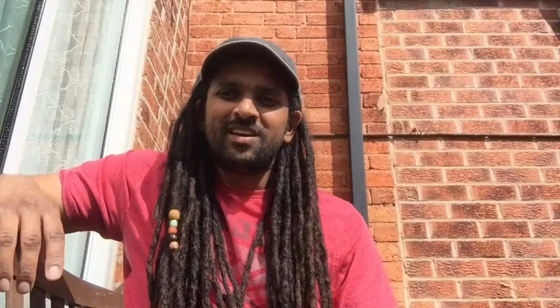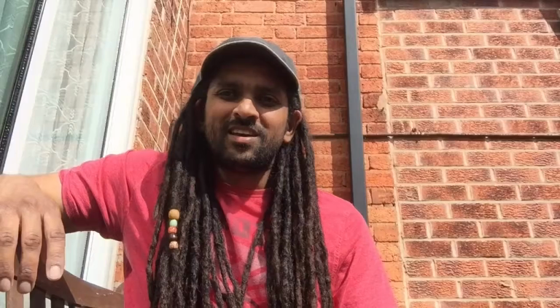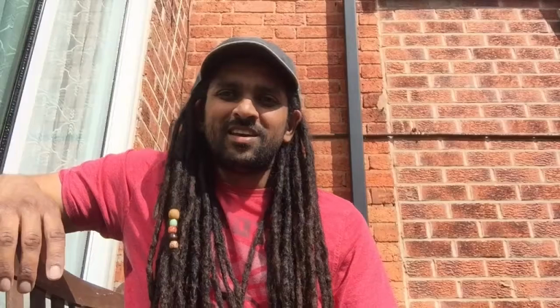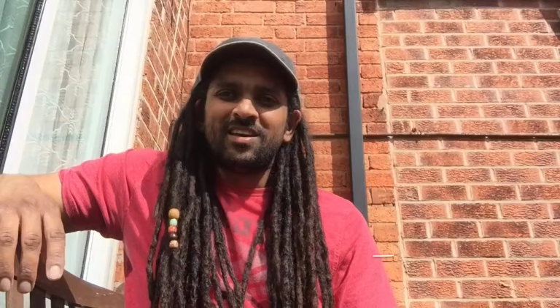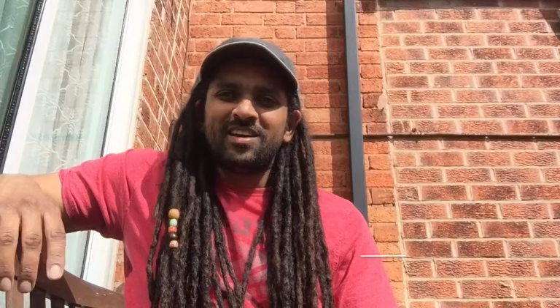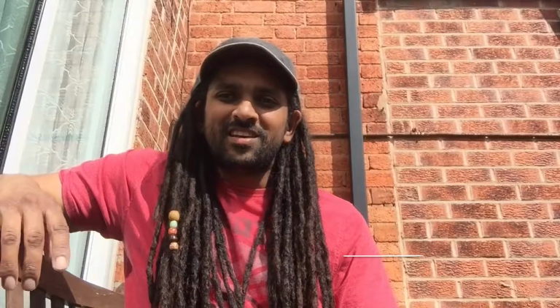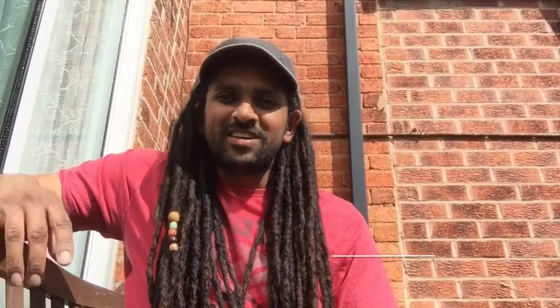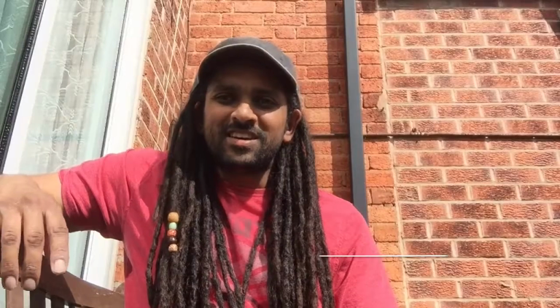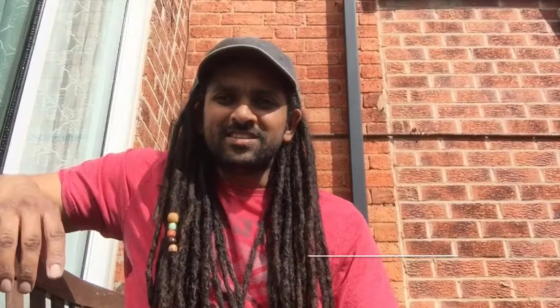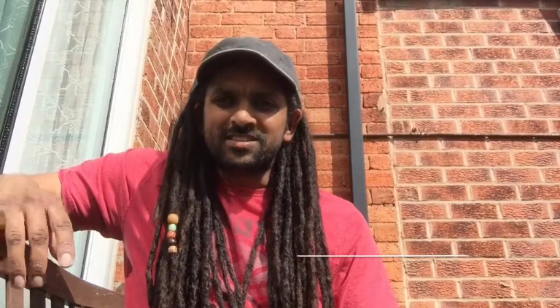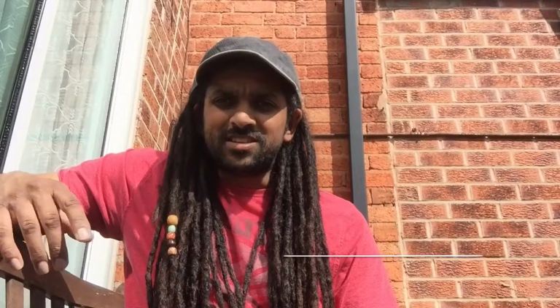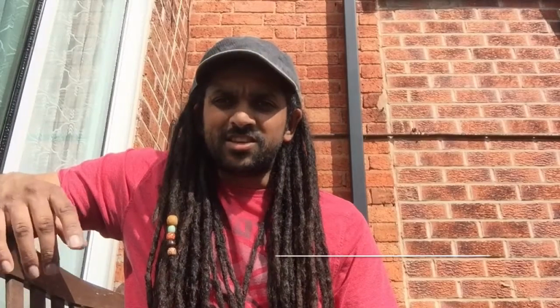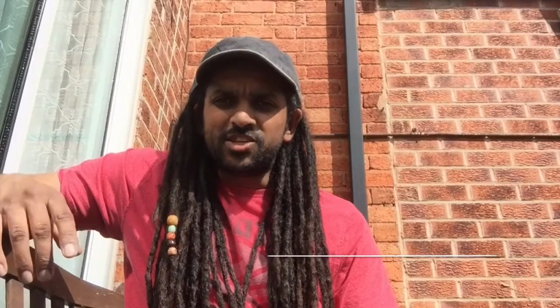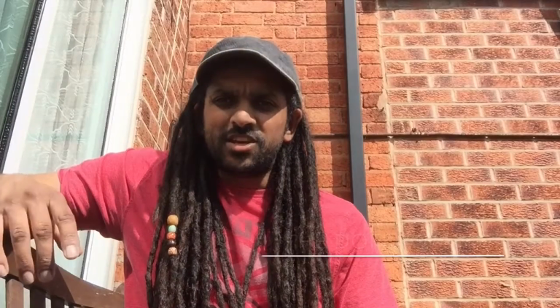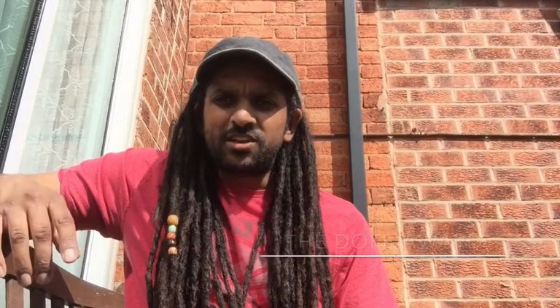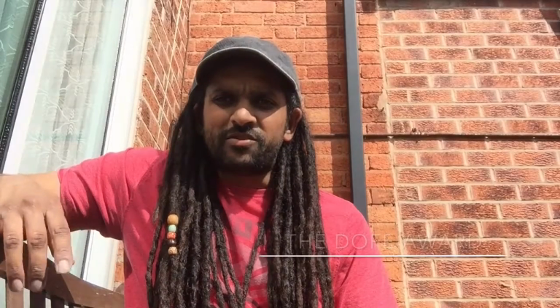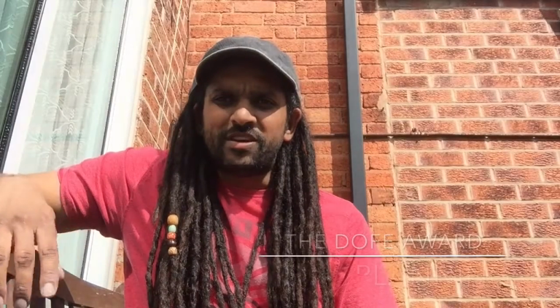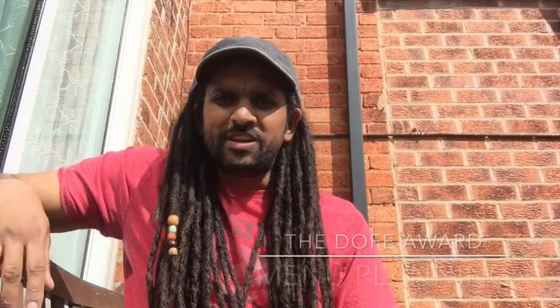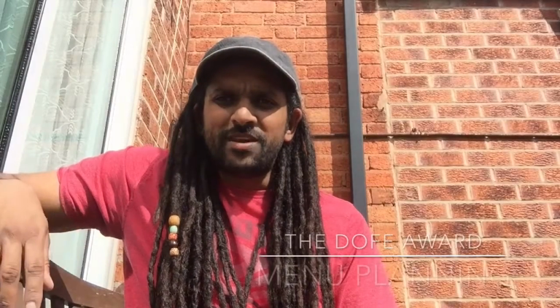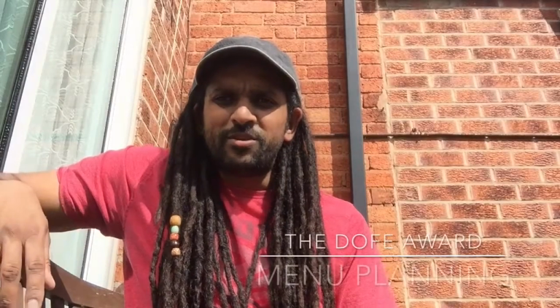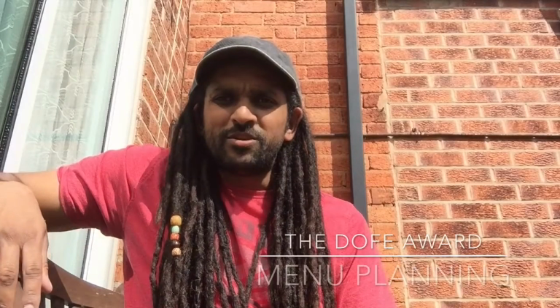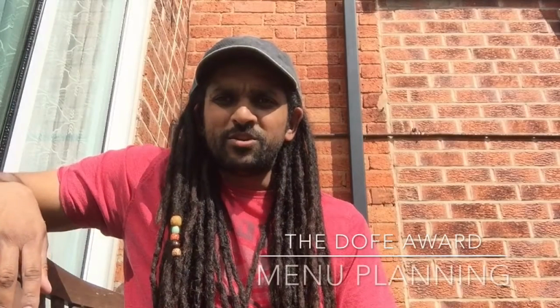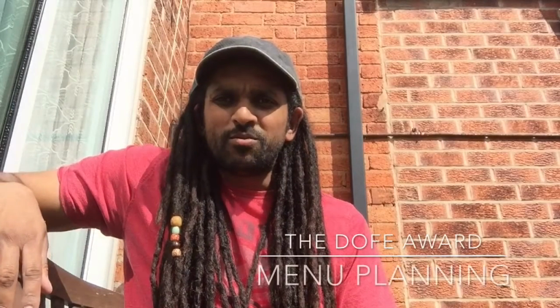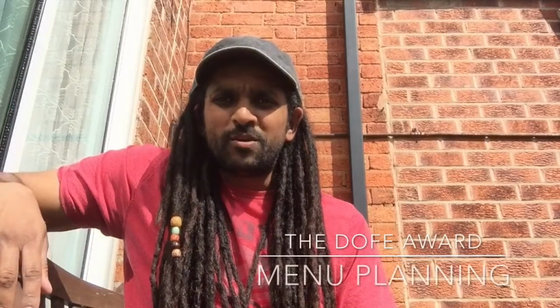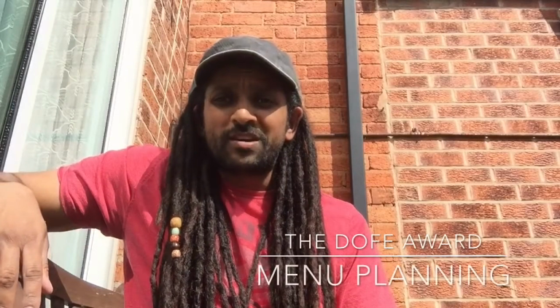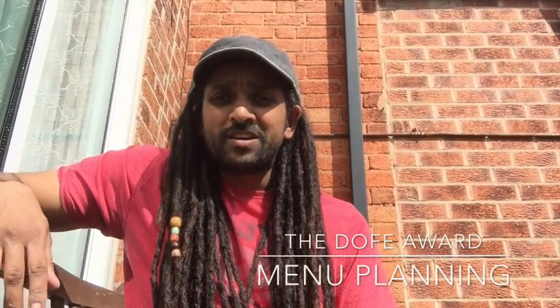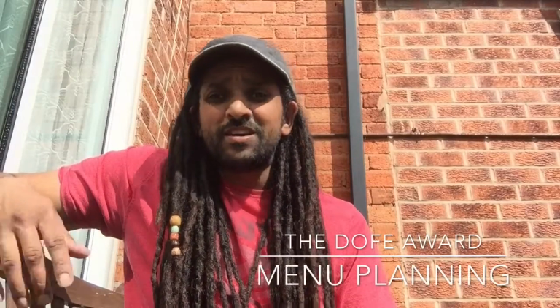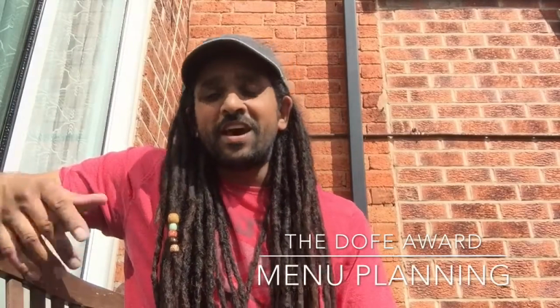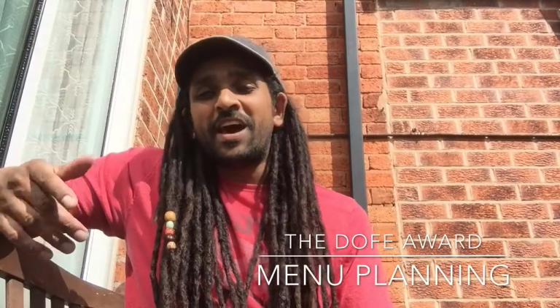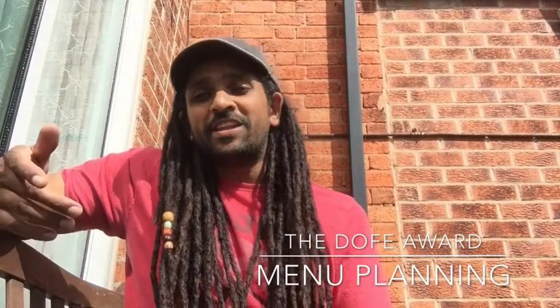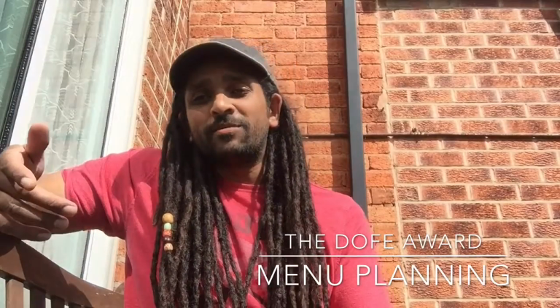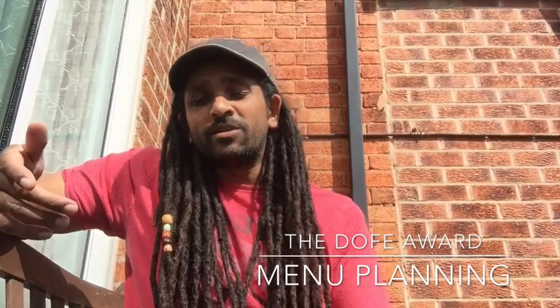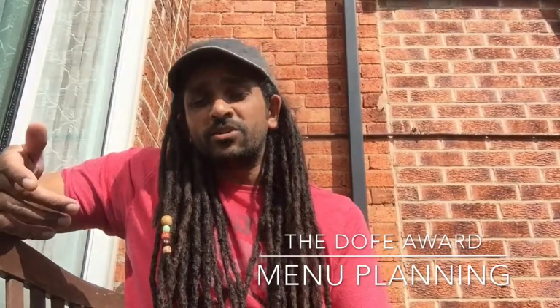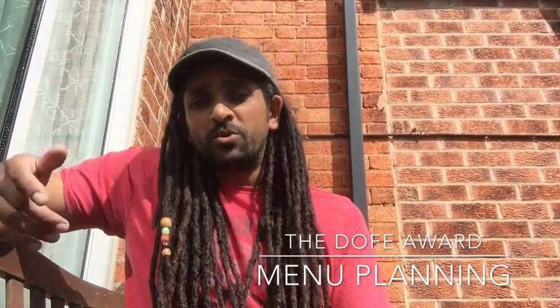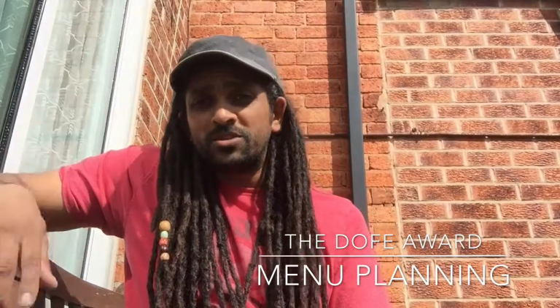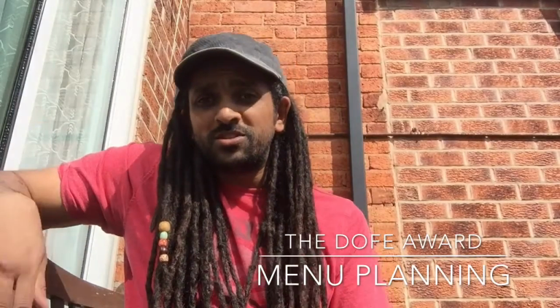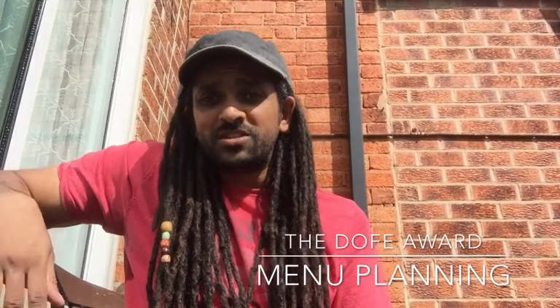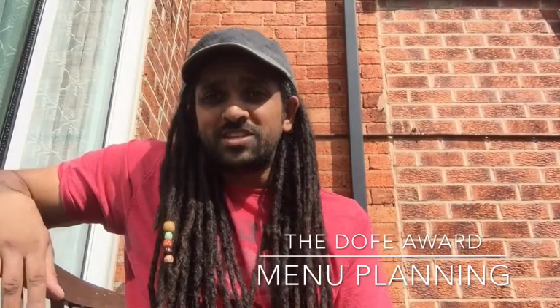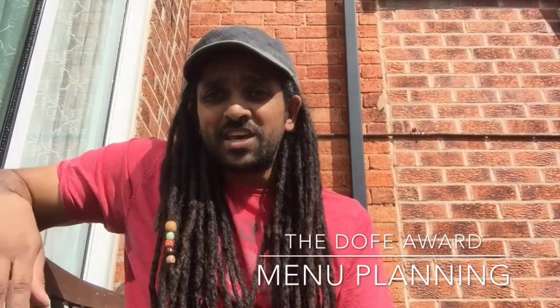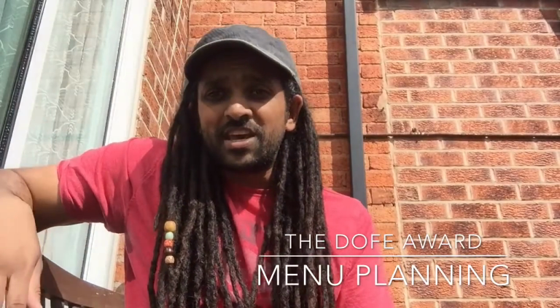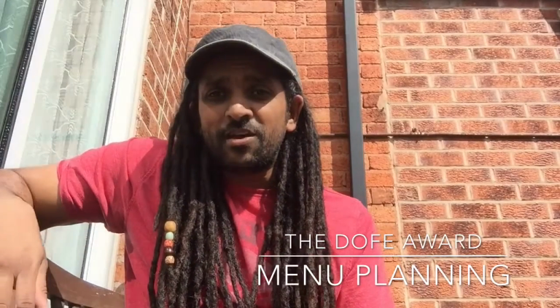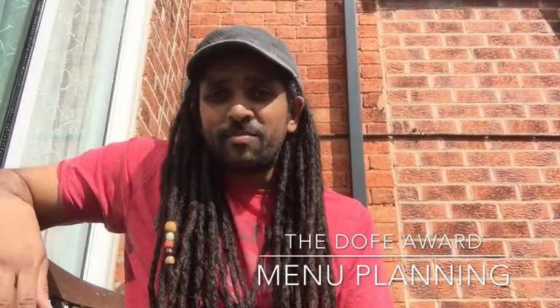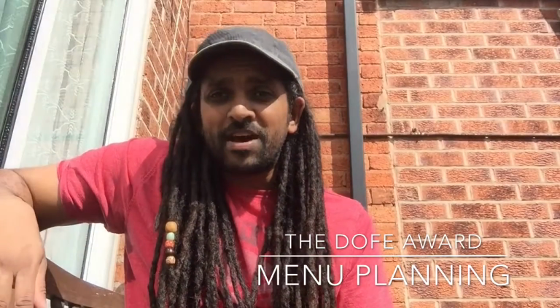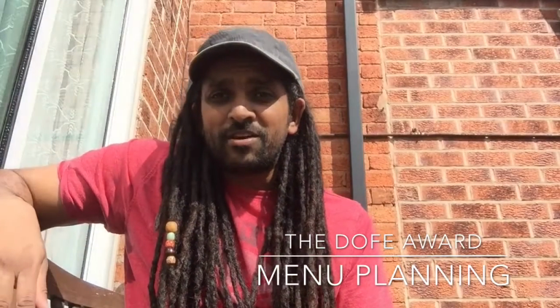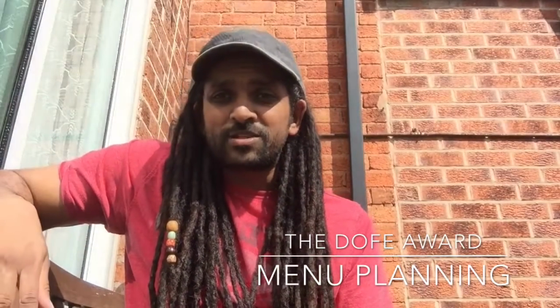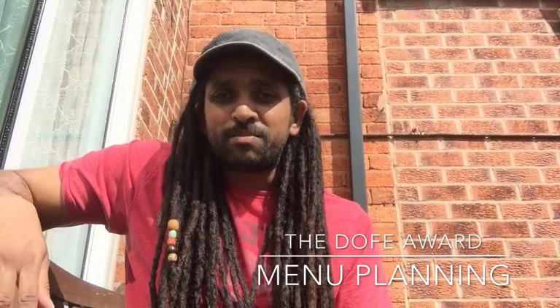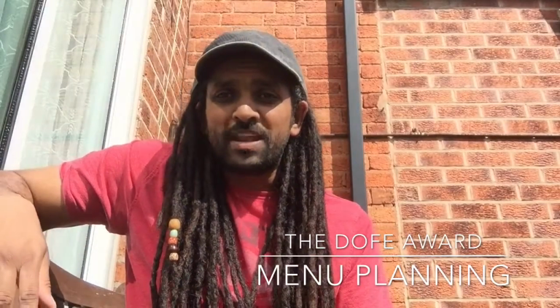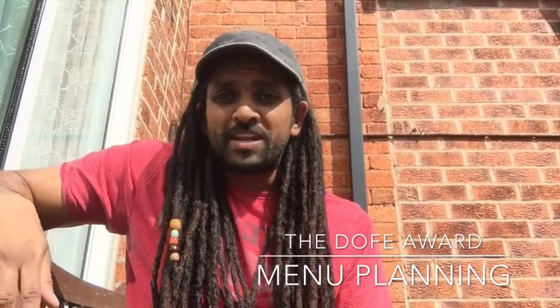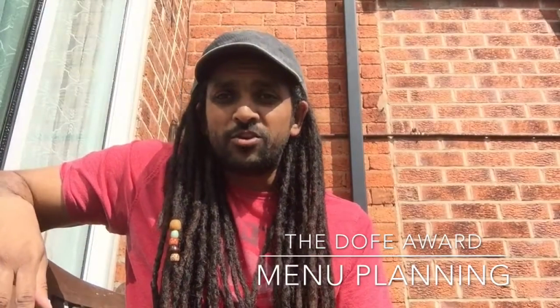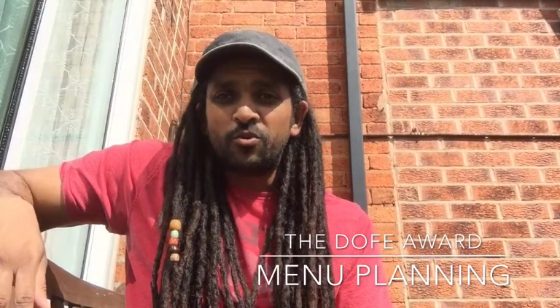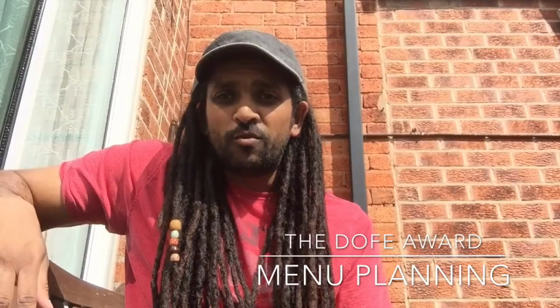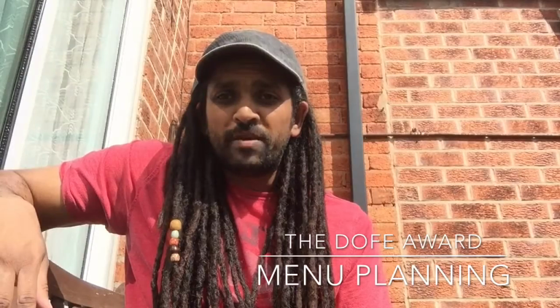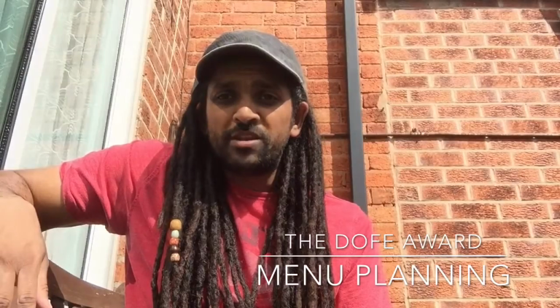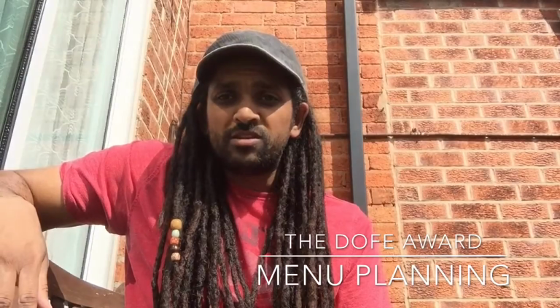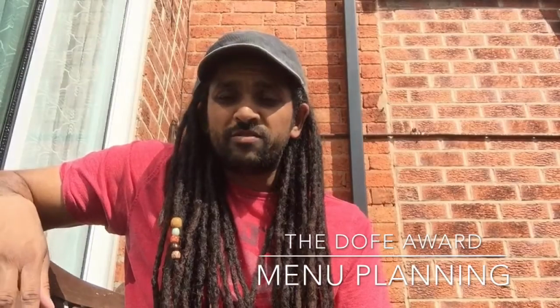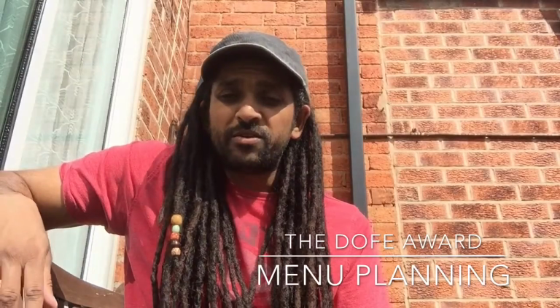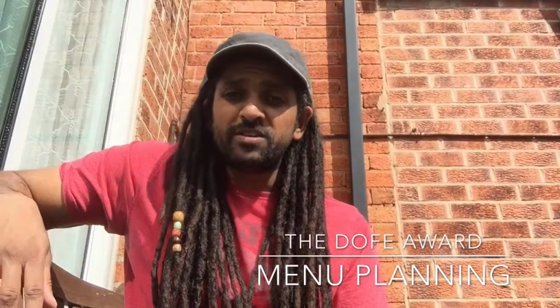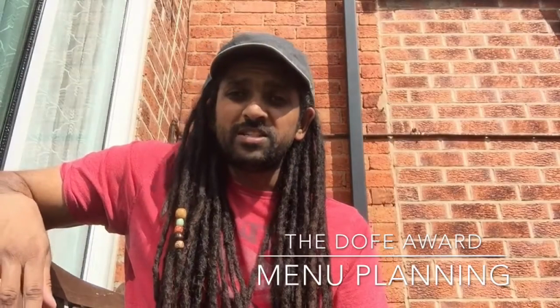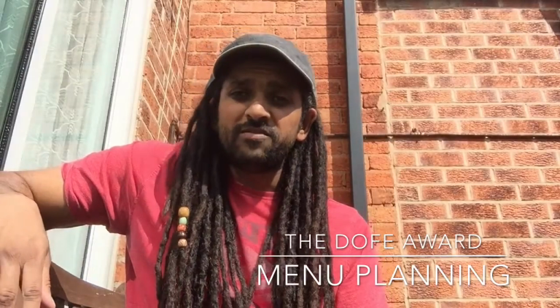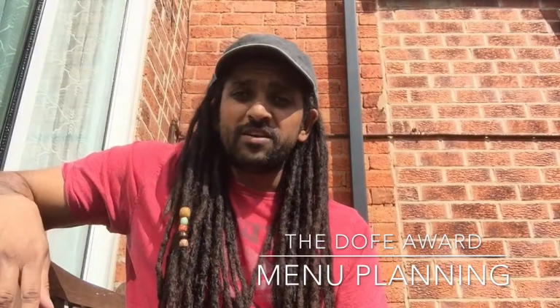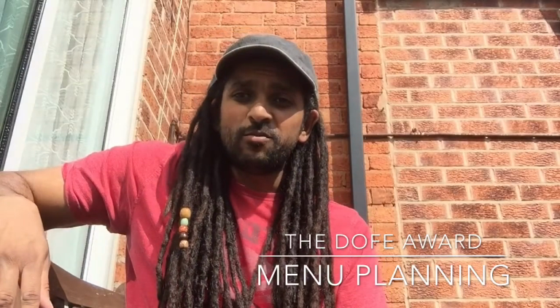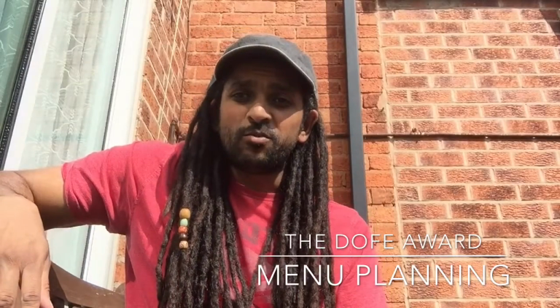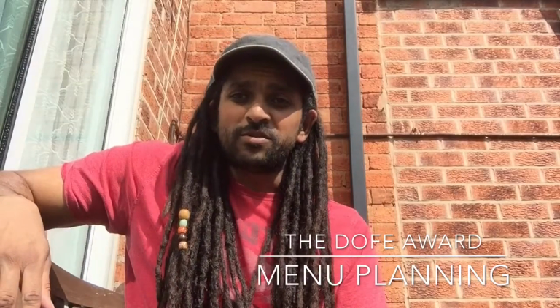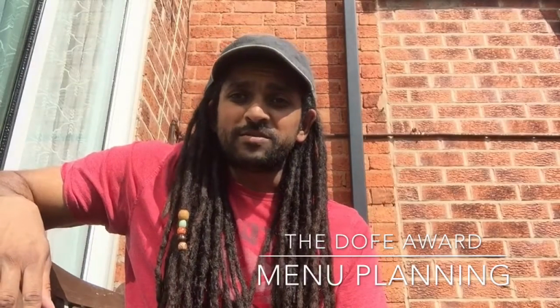Hey guys, it's TJ, your friendly neighbourhood youth worker, and I'm going to talk to you today about planning your menus for your DofE award.